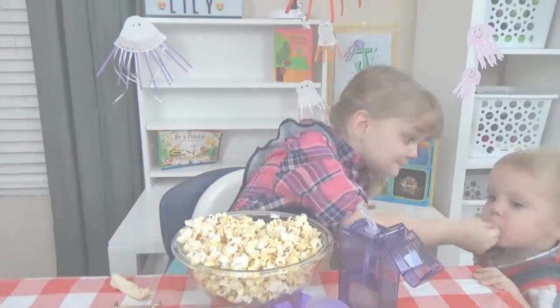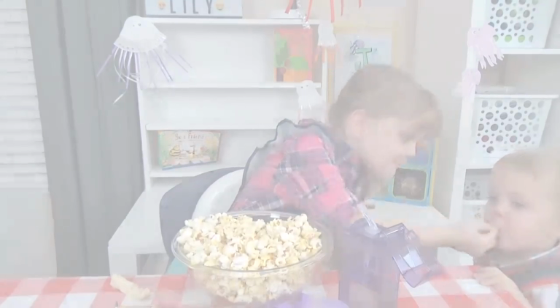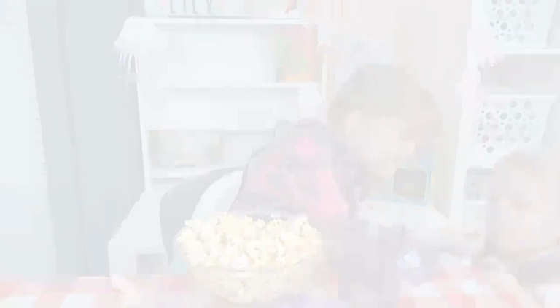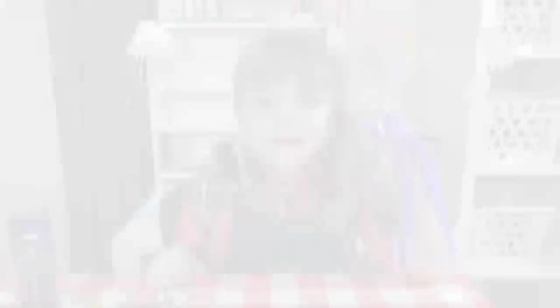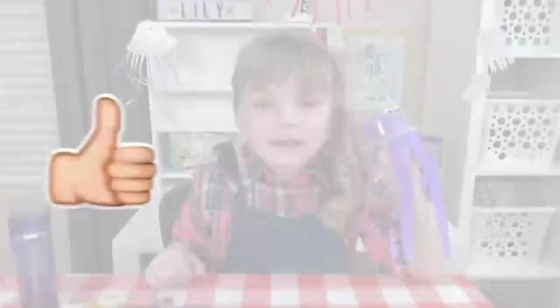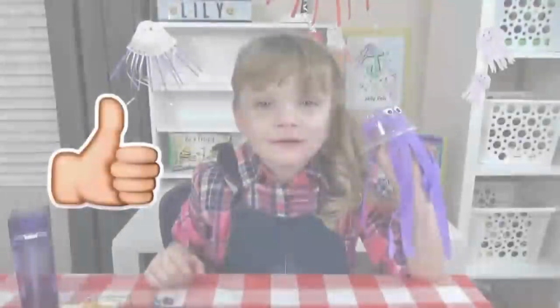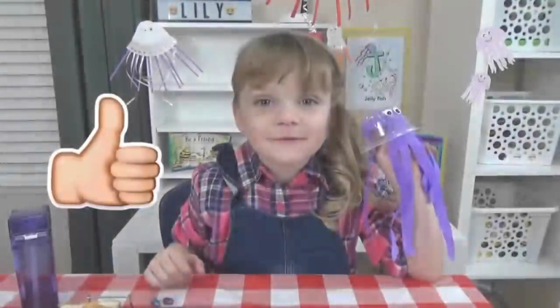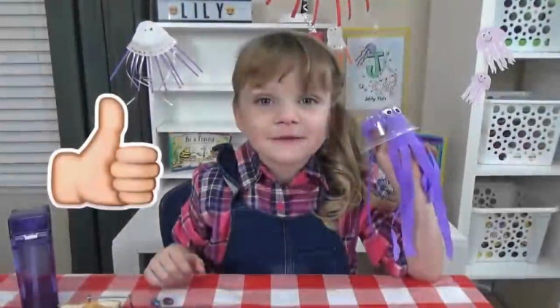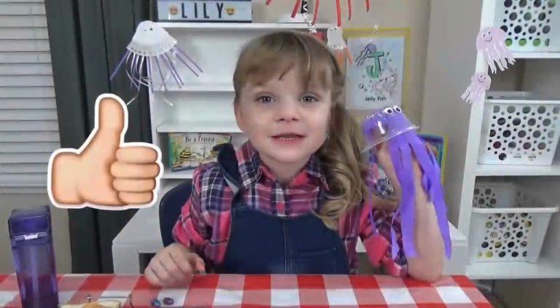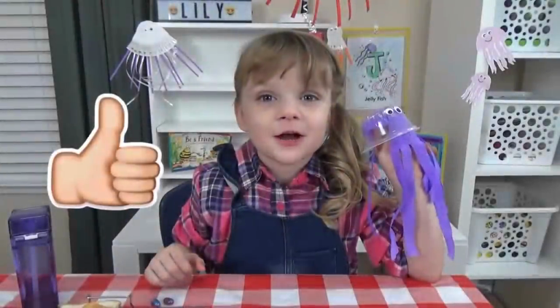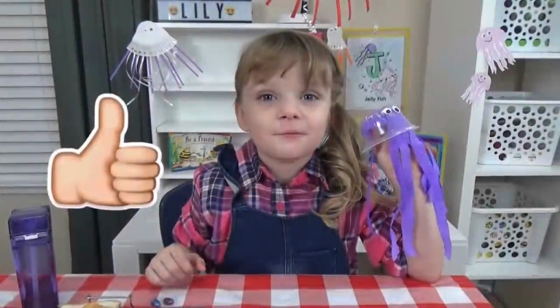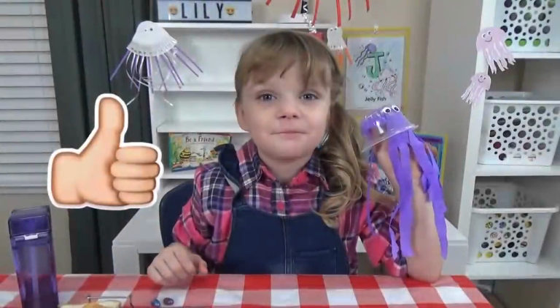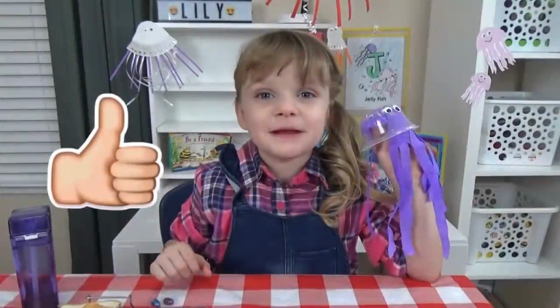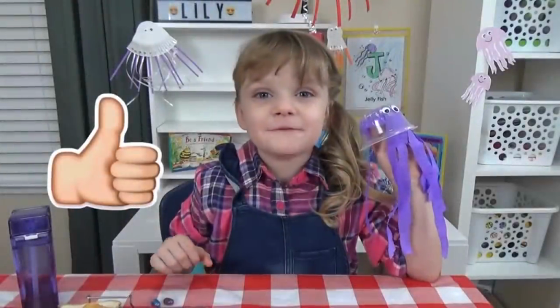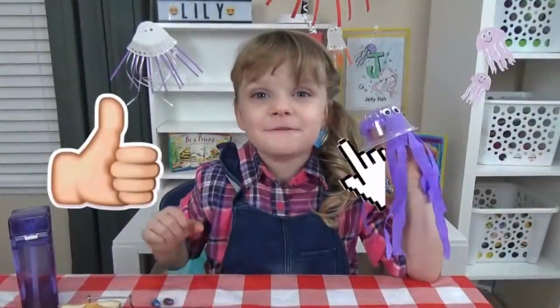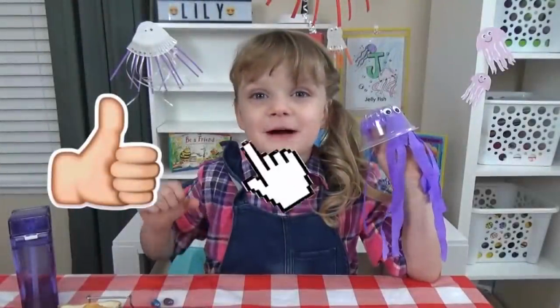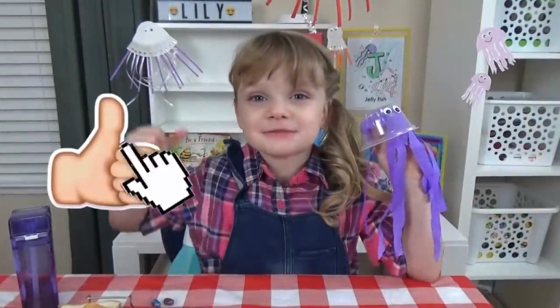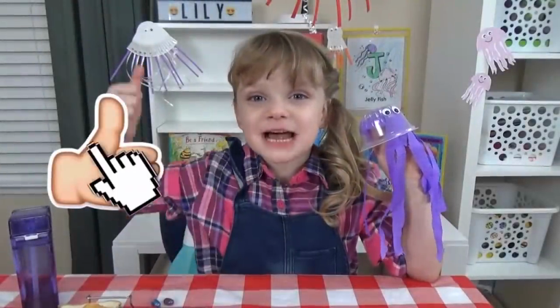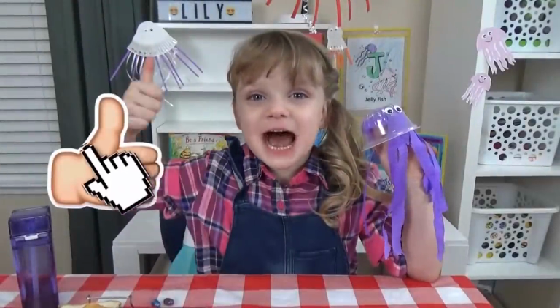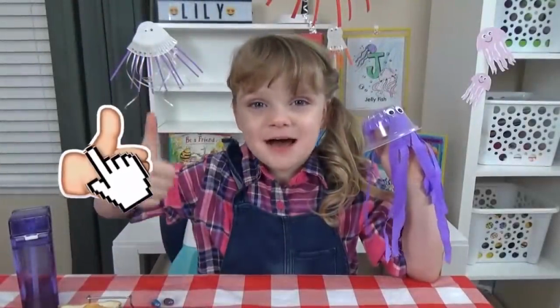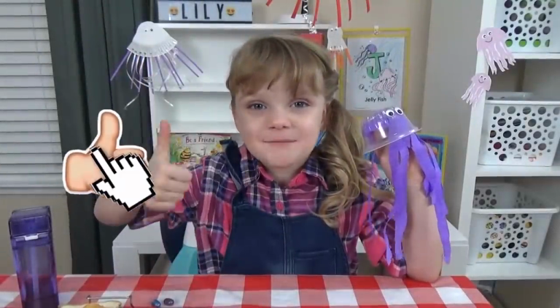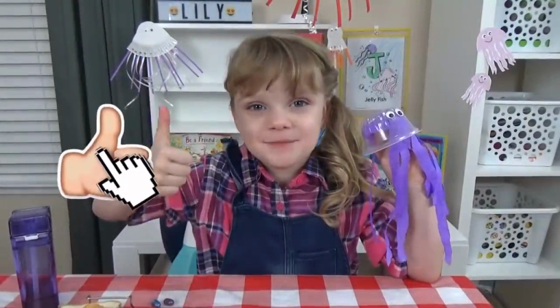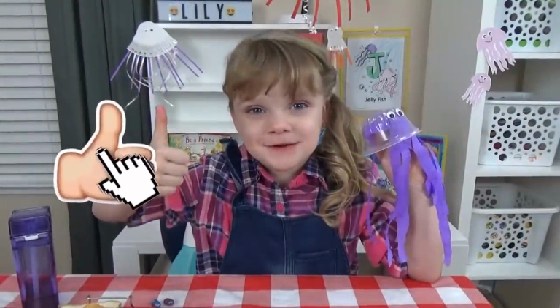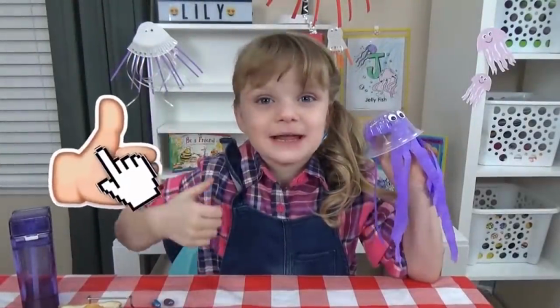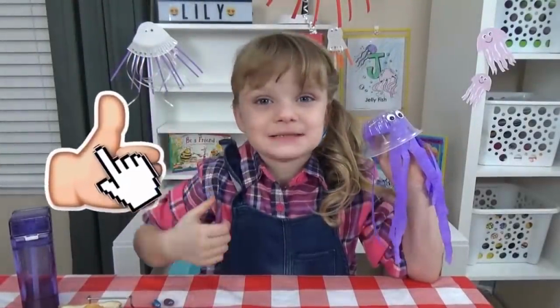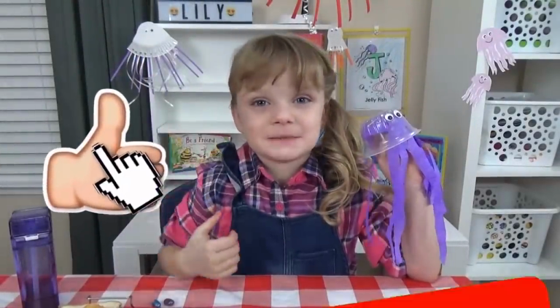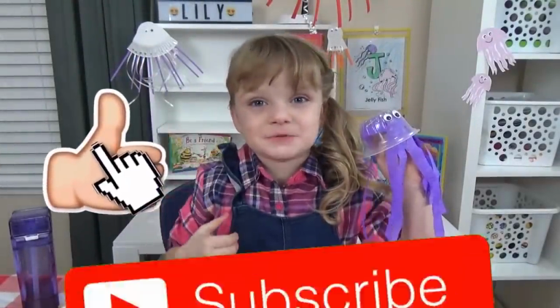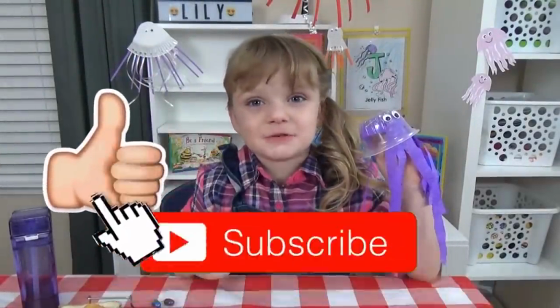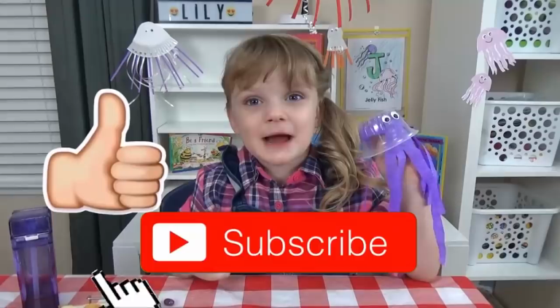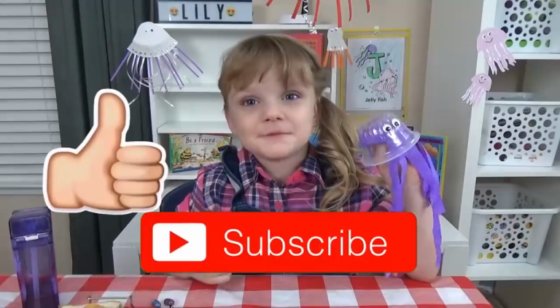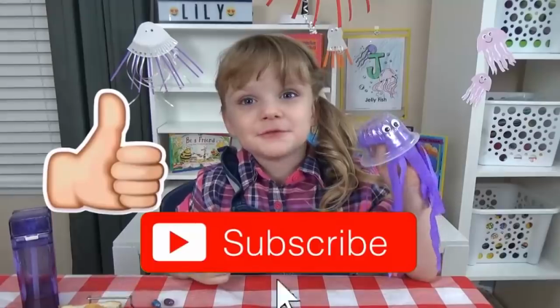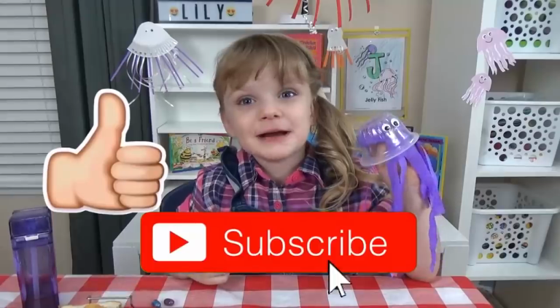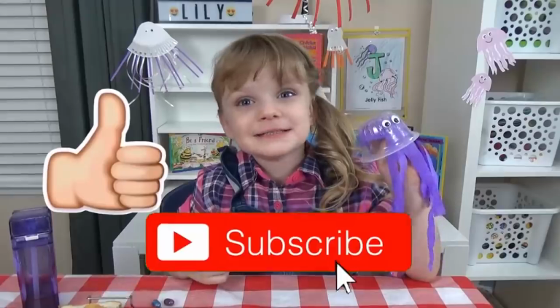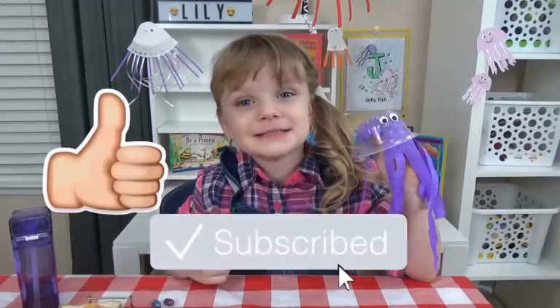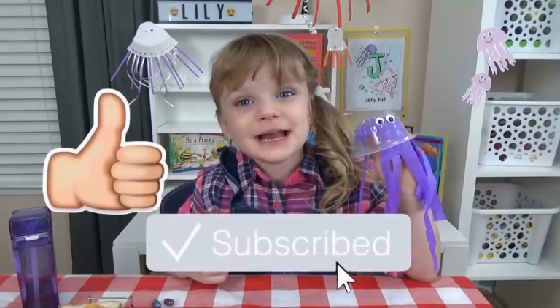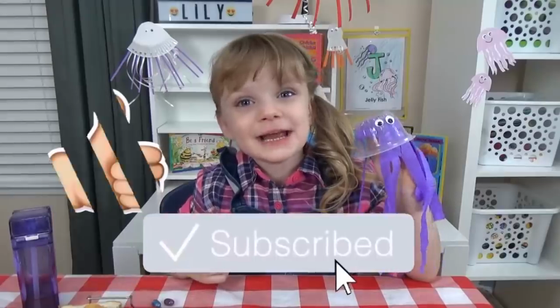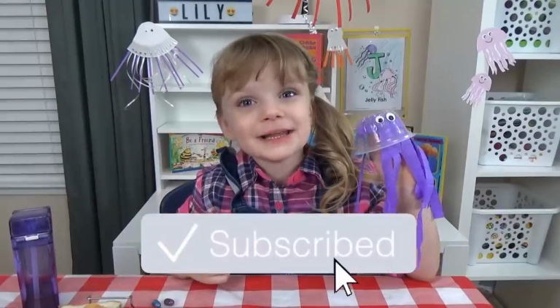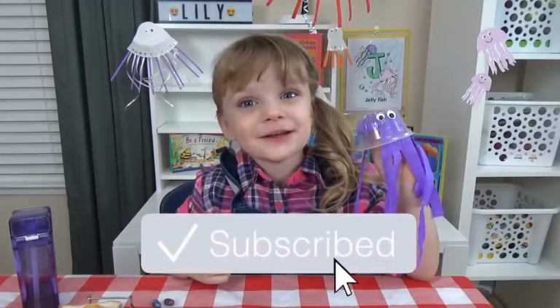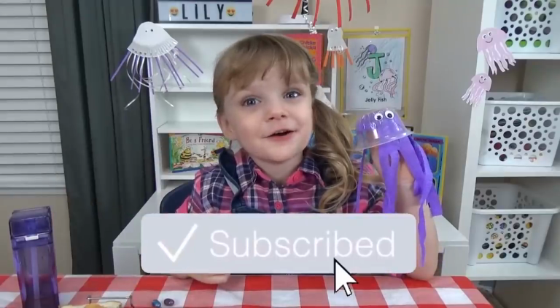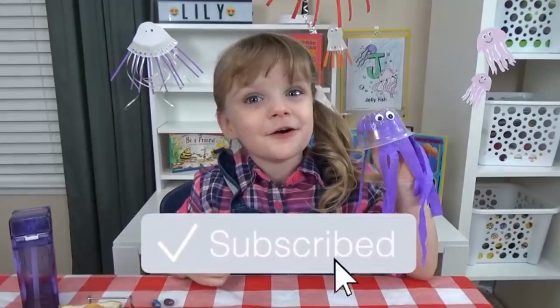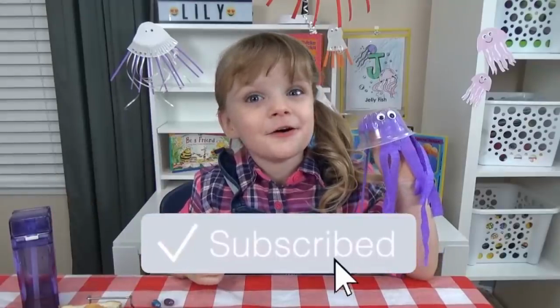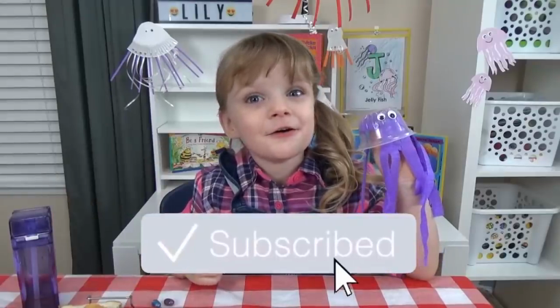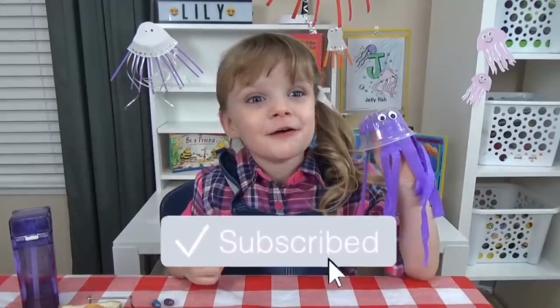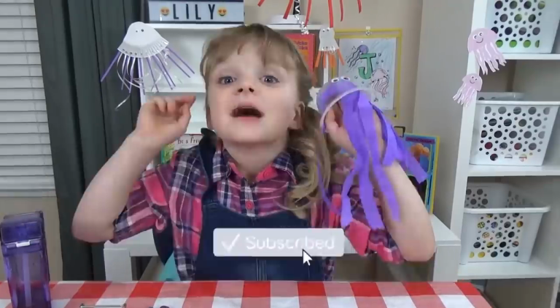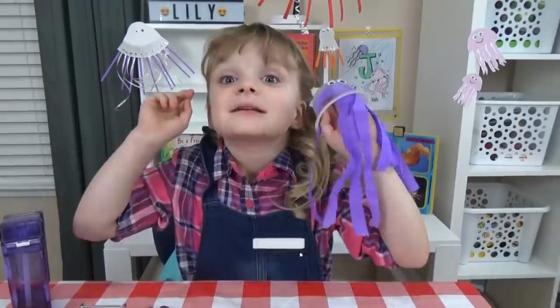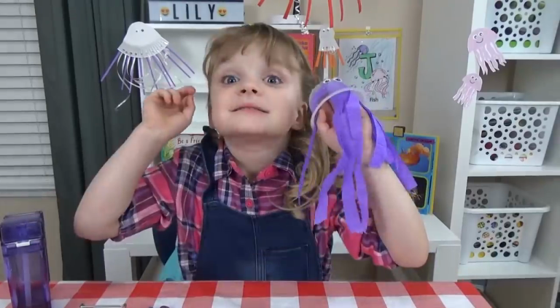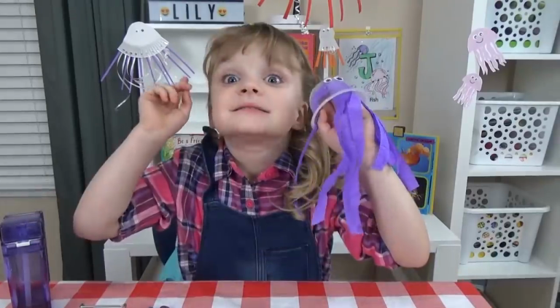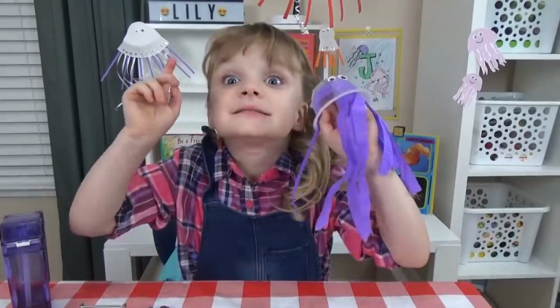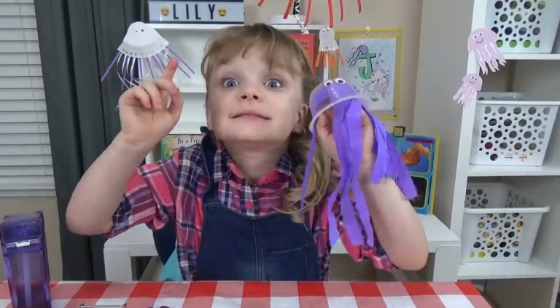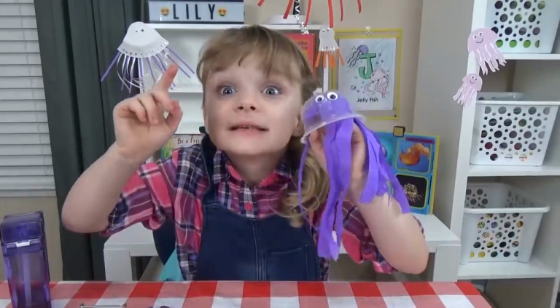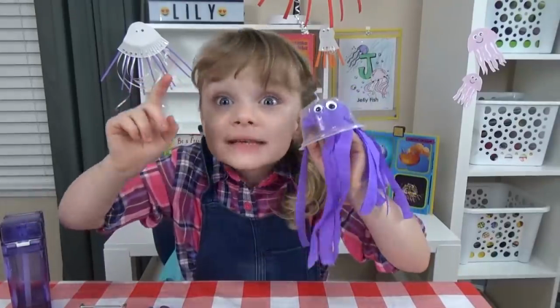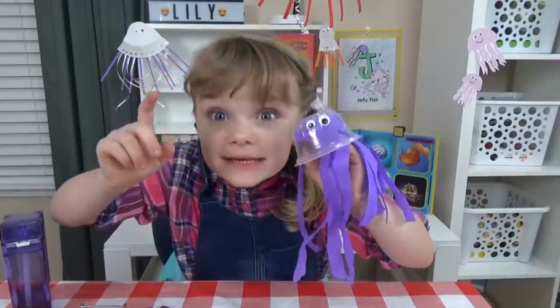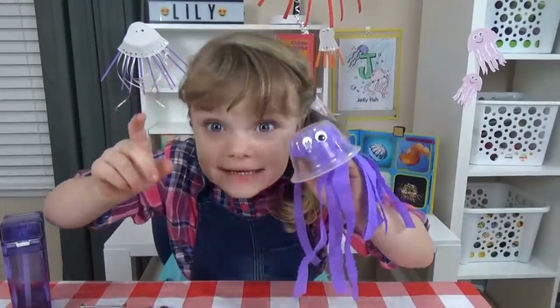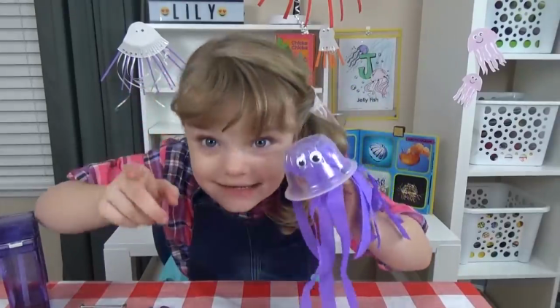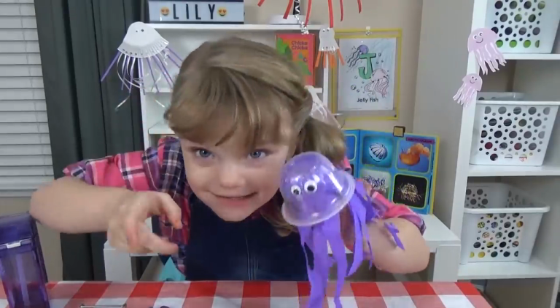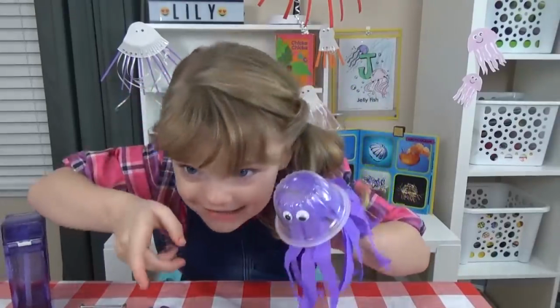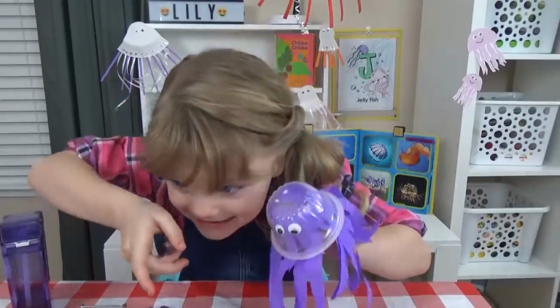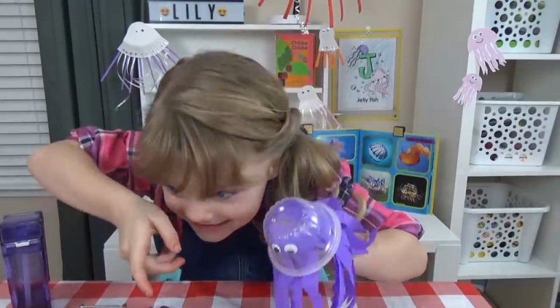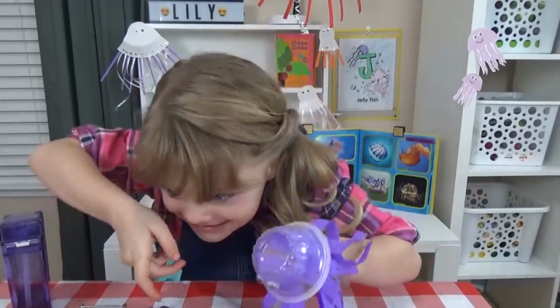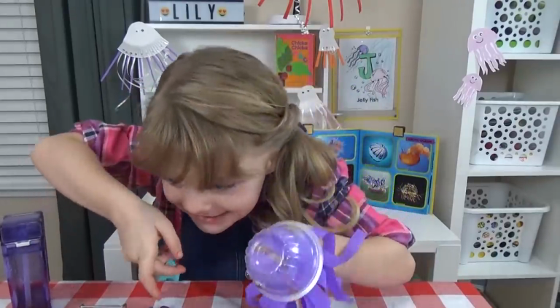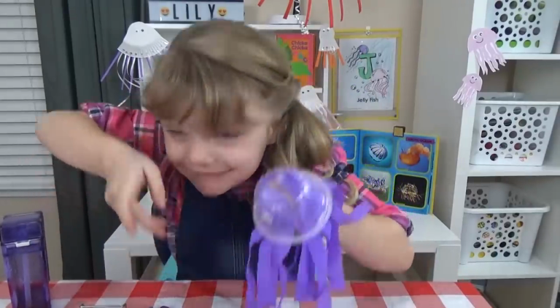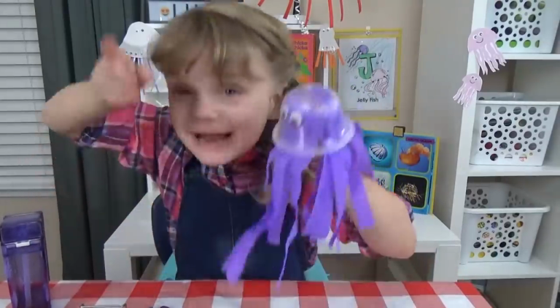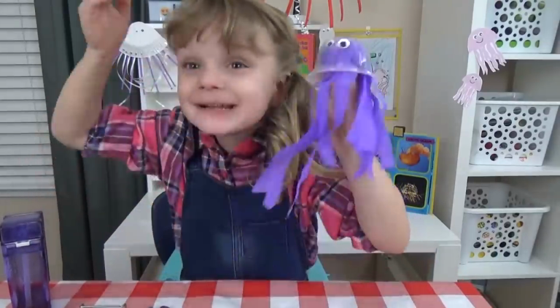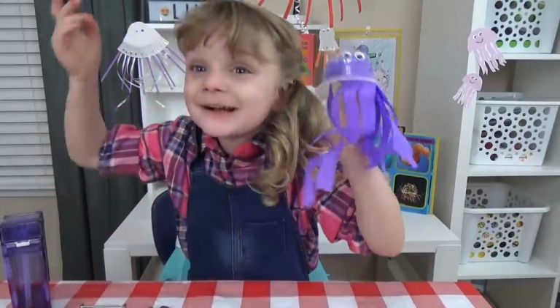Give this video a big thumbs up and subscribe to my channel! See ya later!